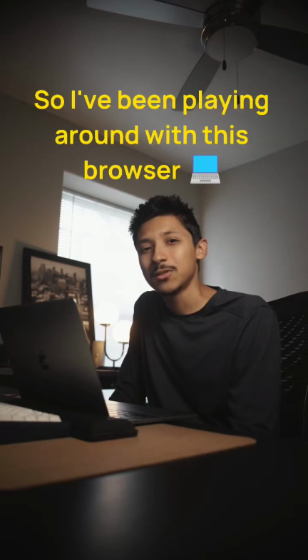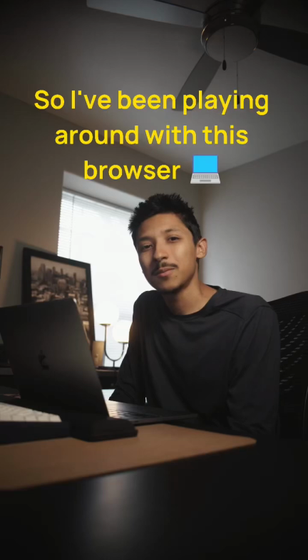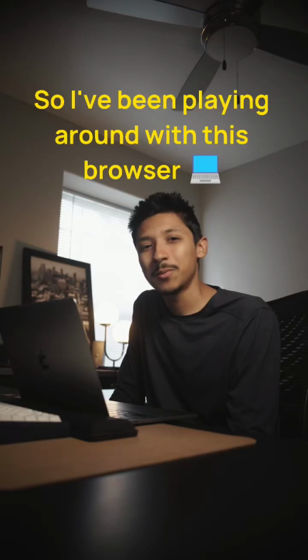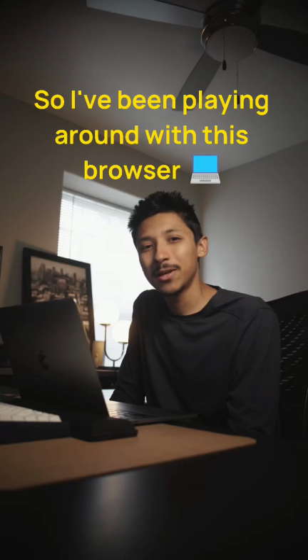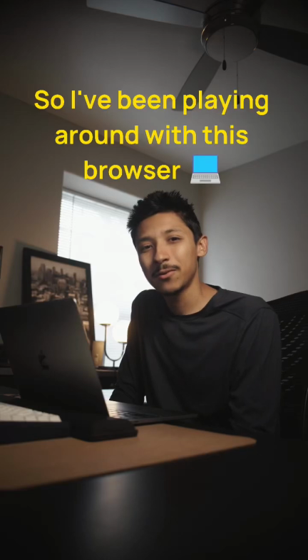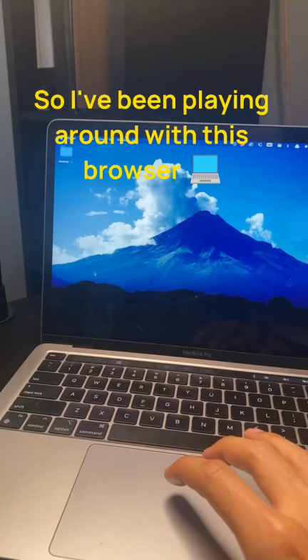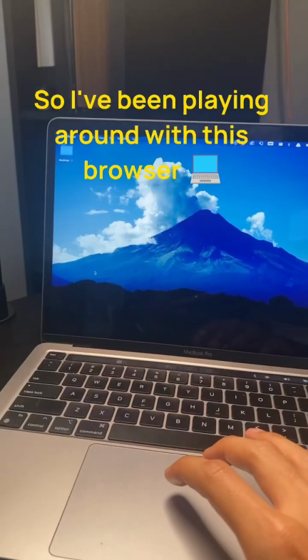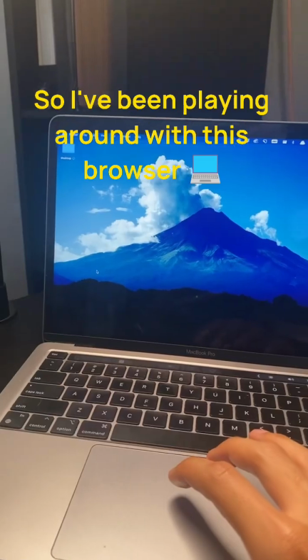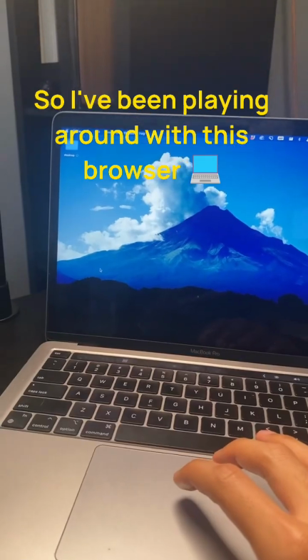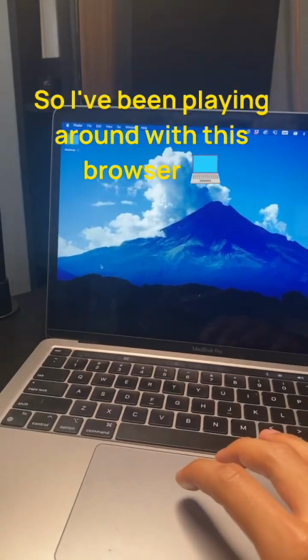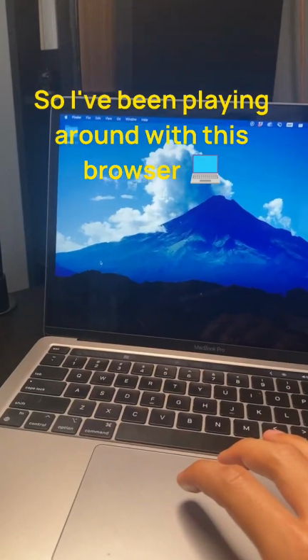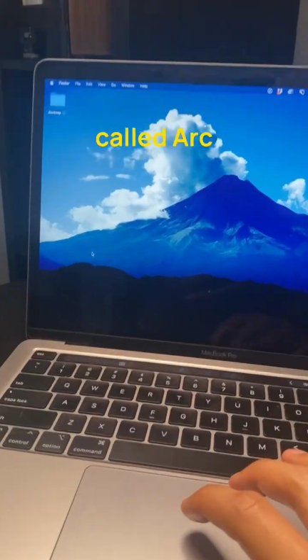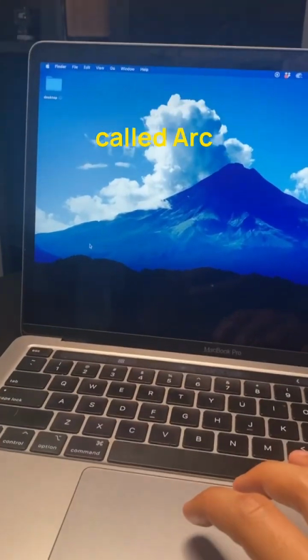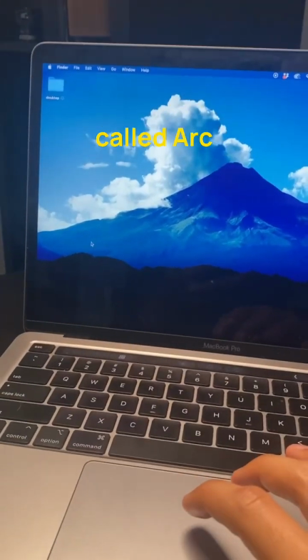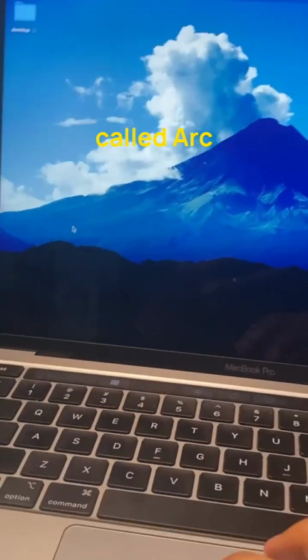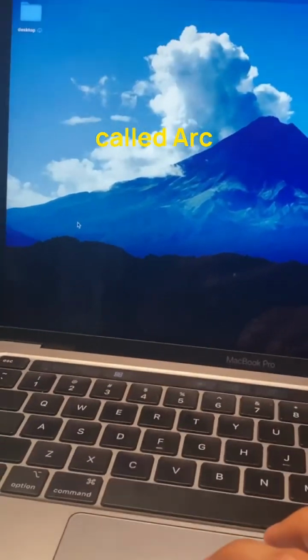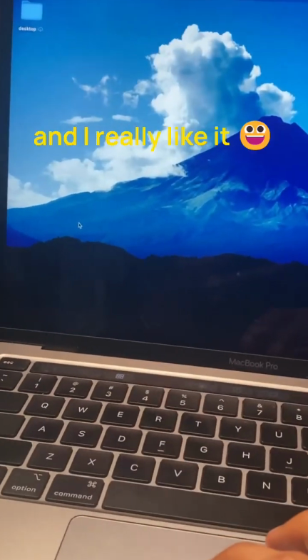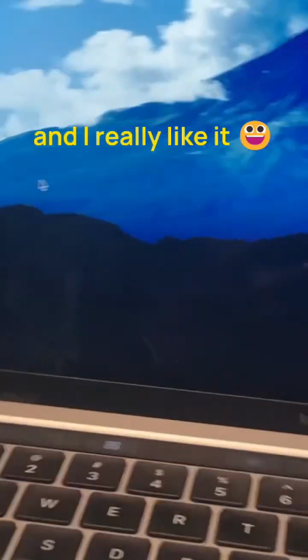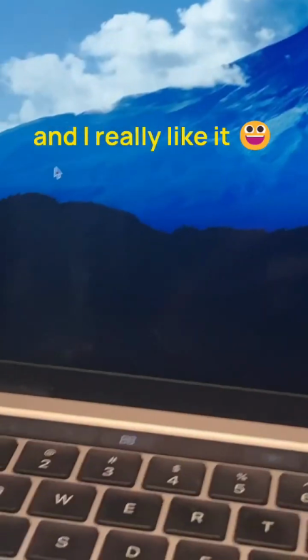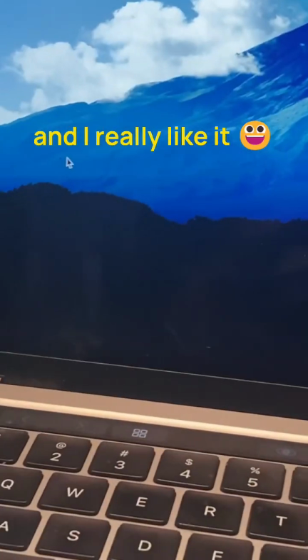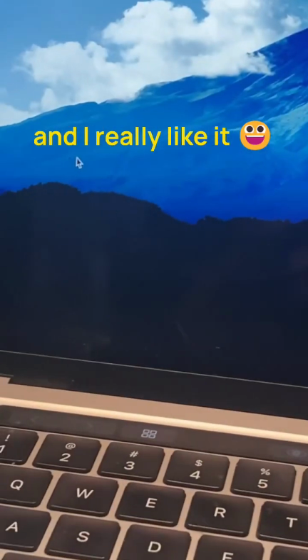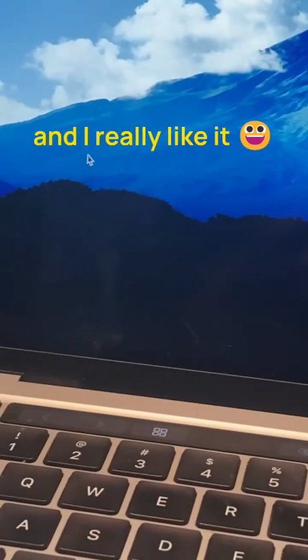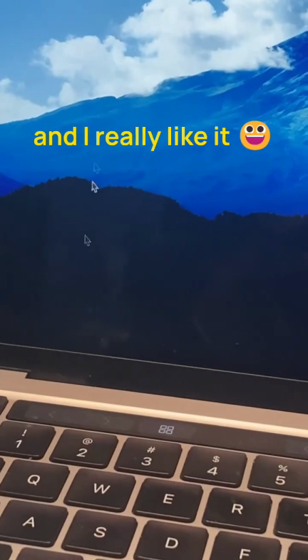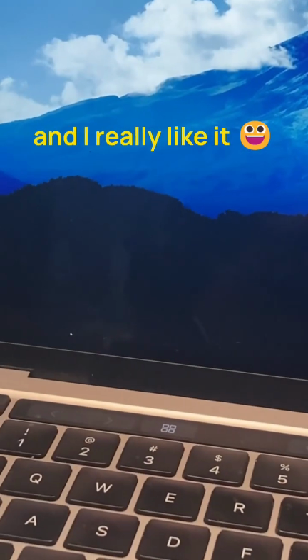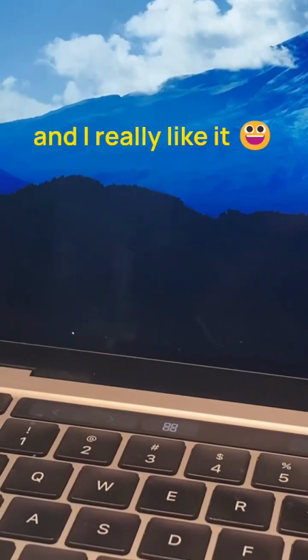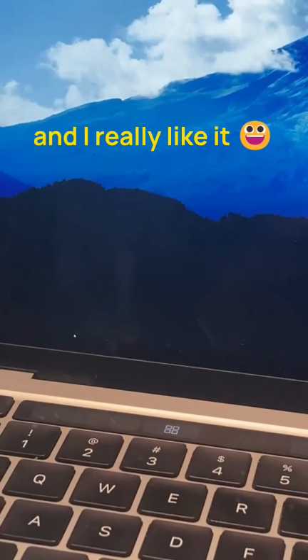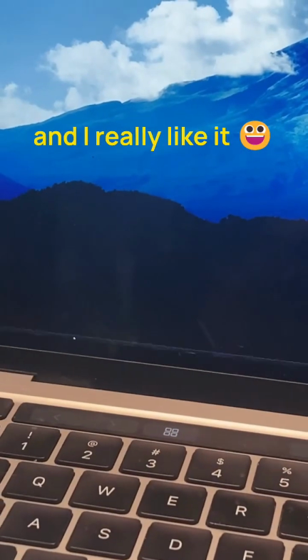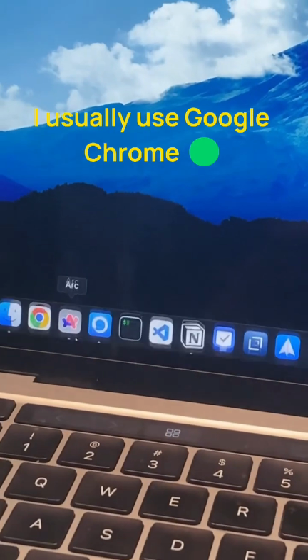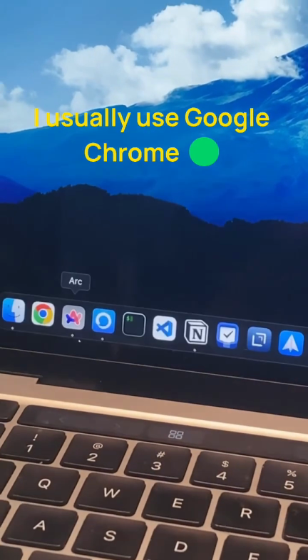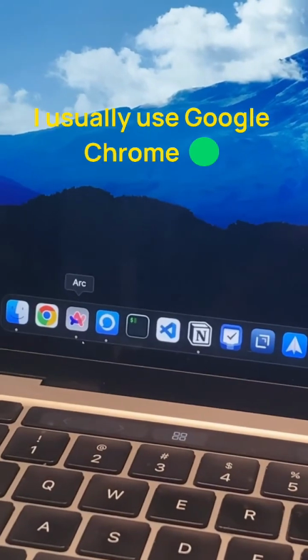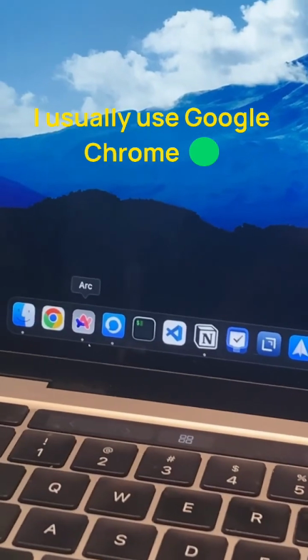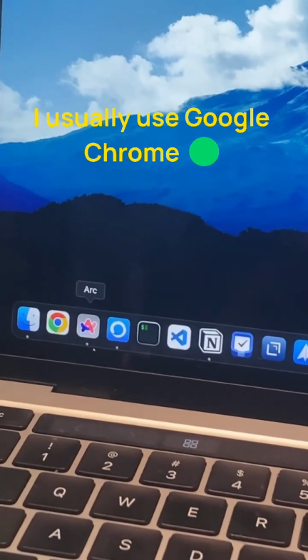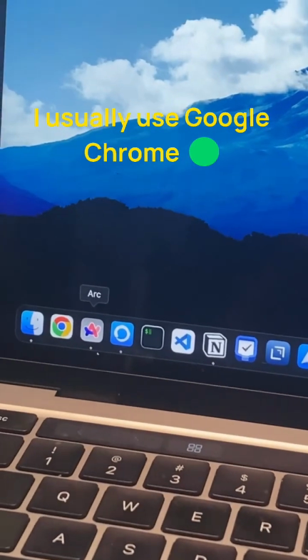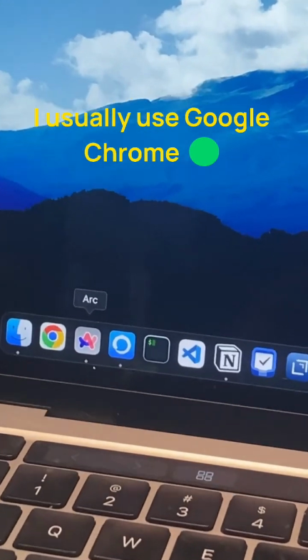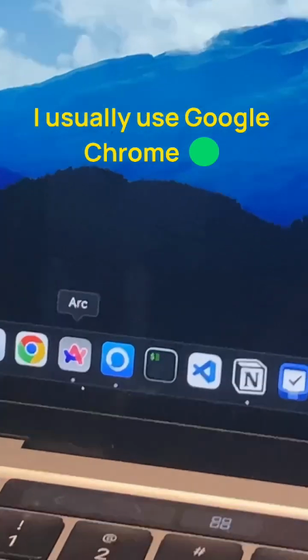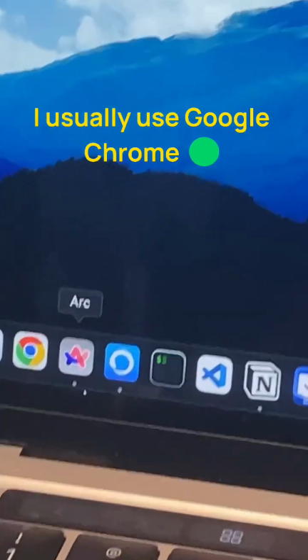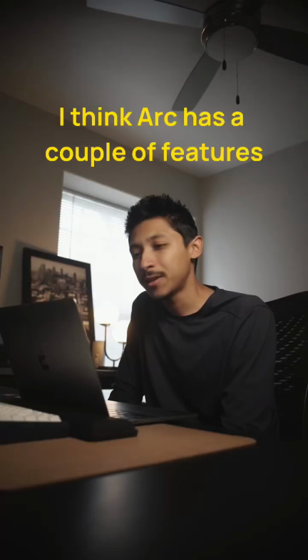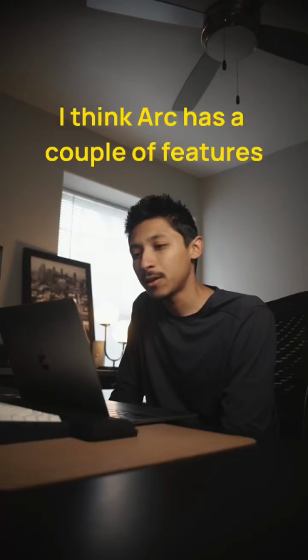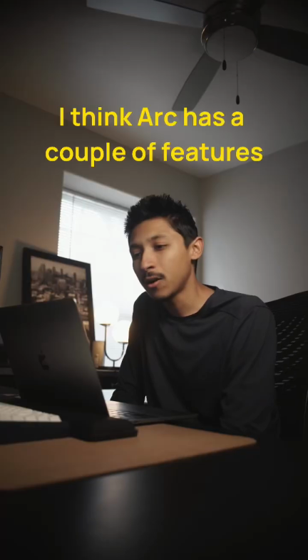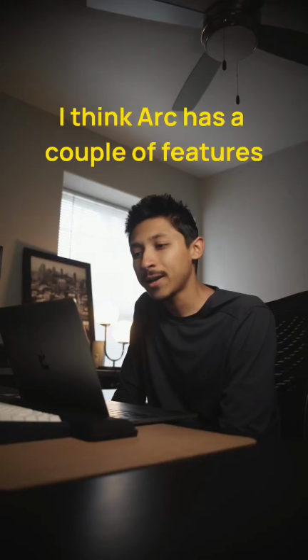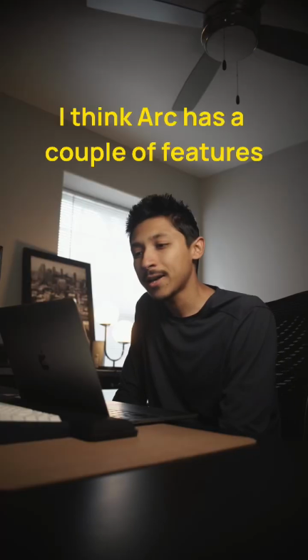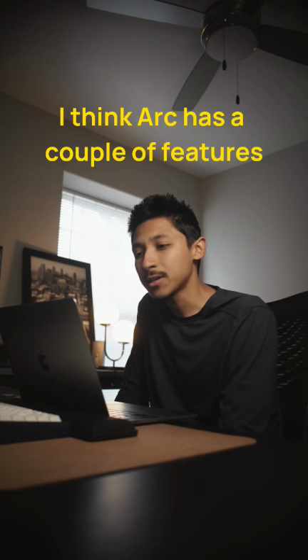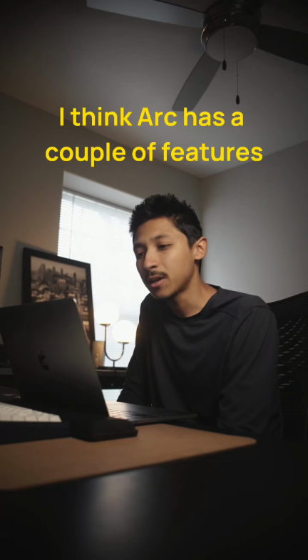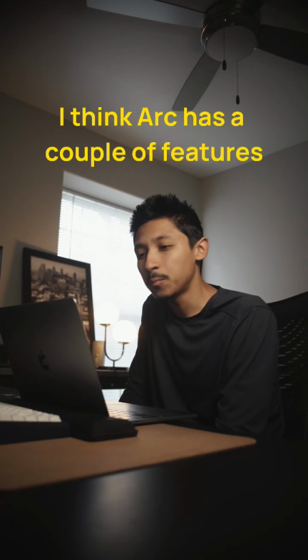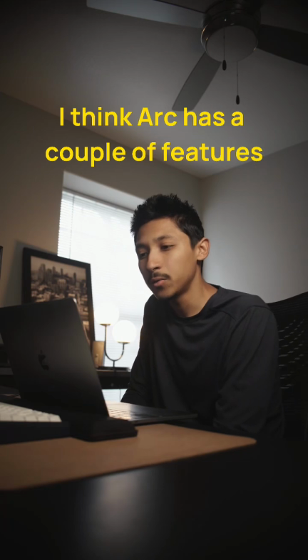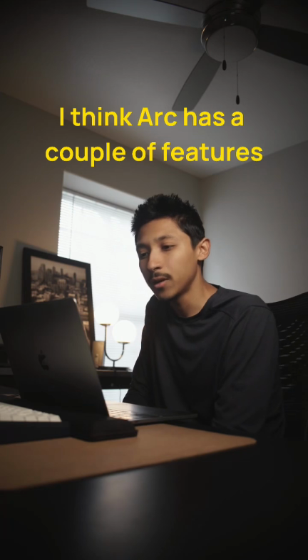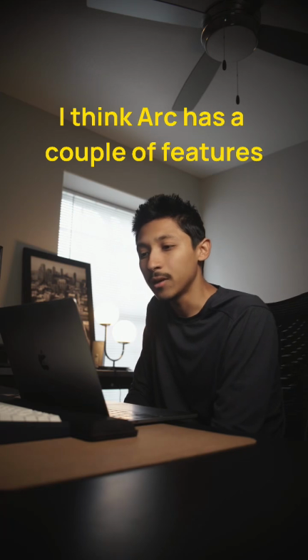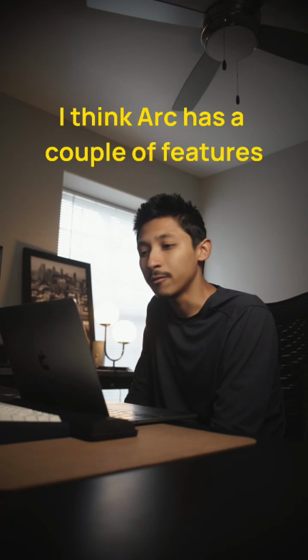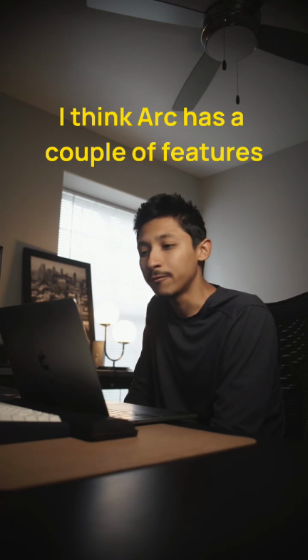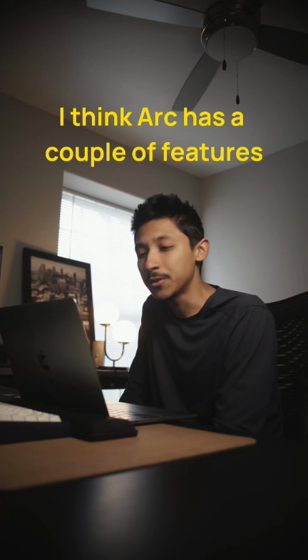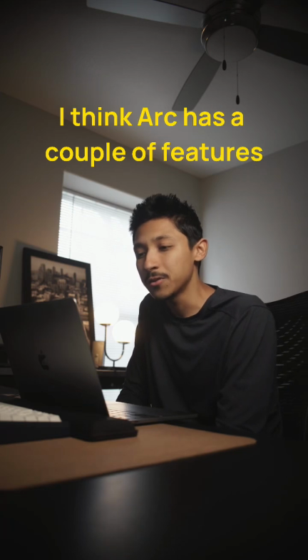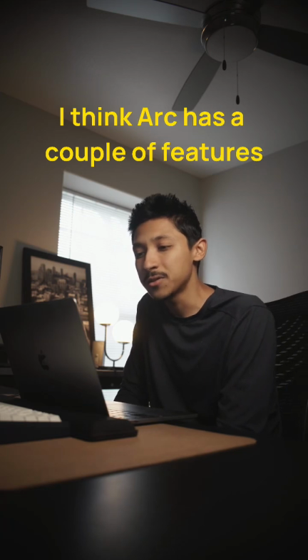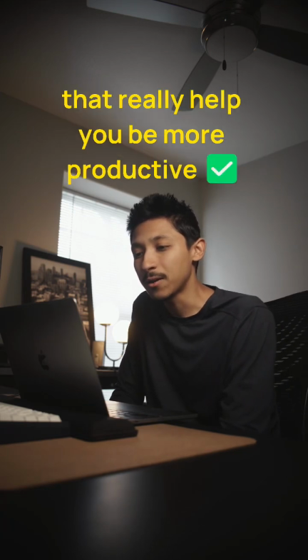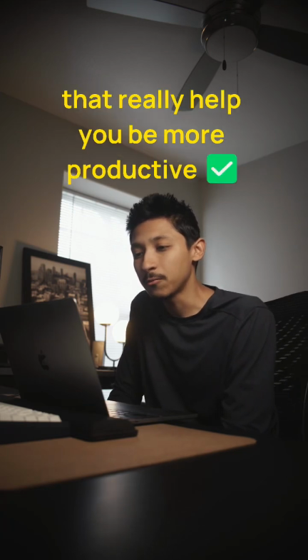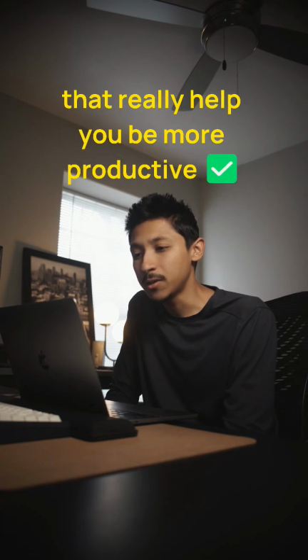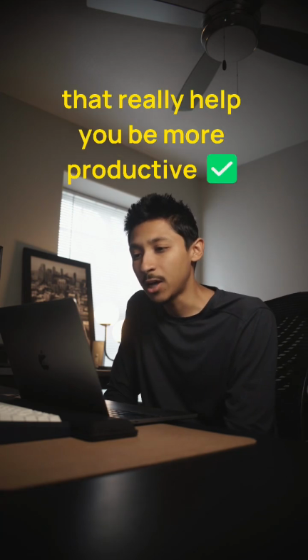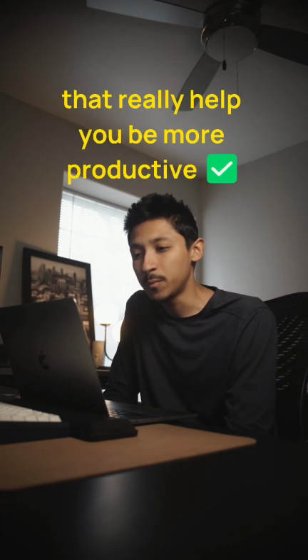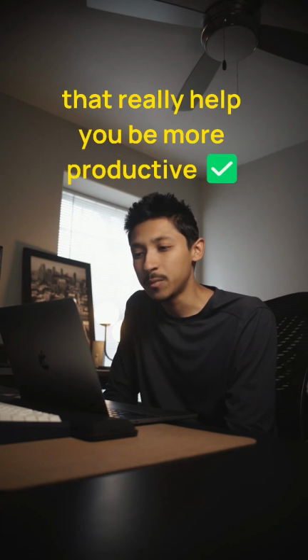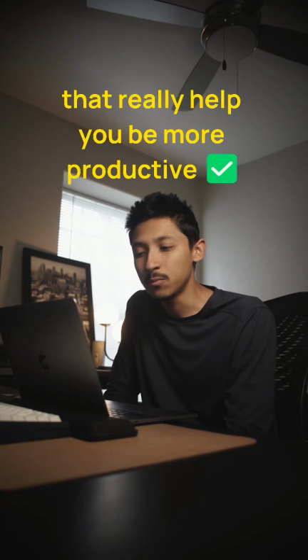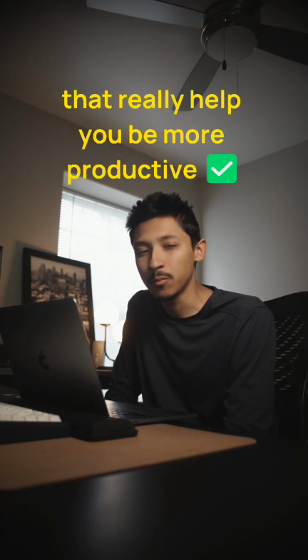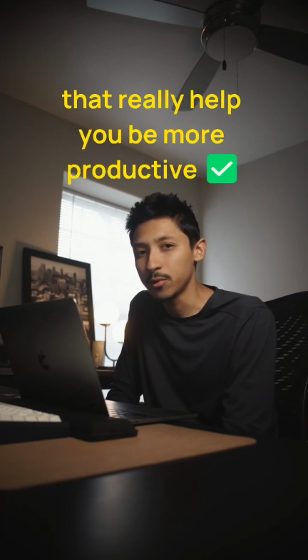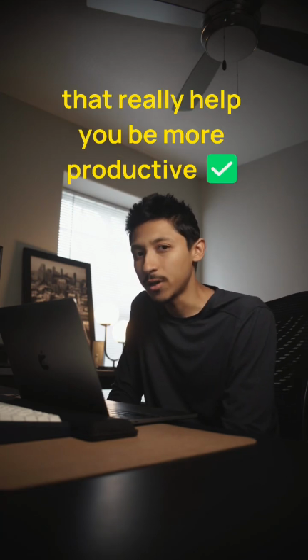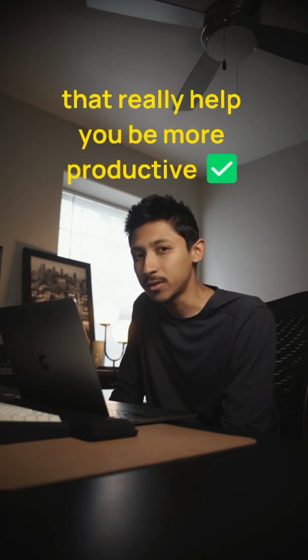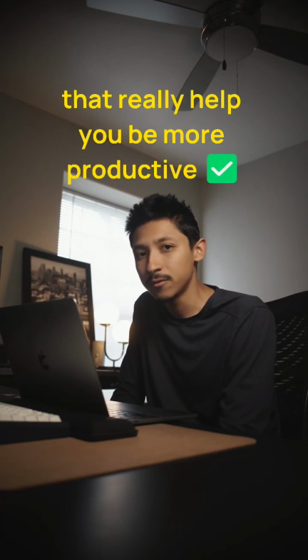So I've been playing around with this browser called ARK and I really like it. I usually use Google Chrome. I think ARK has a couple of features that really help you be more productive.